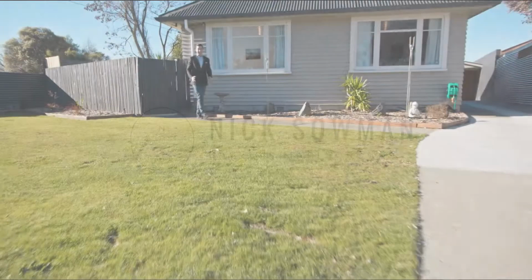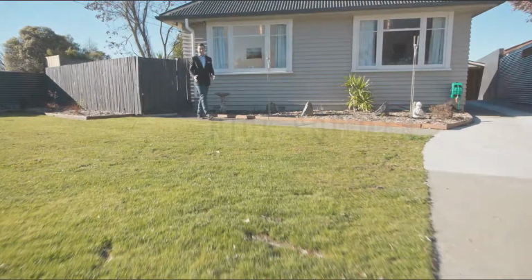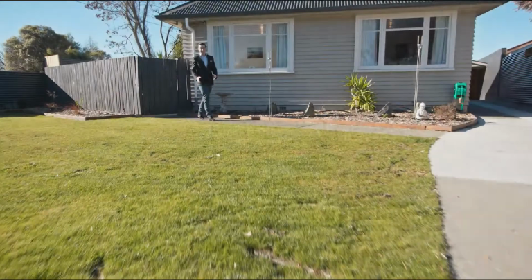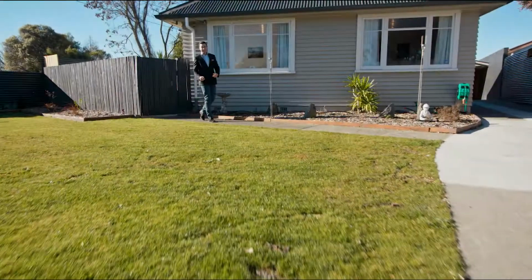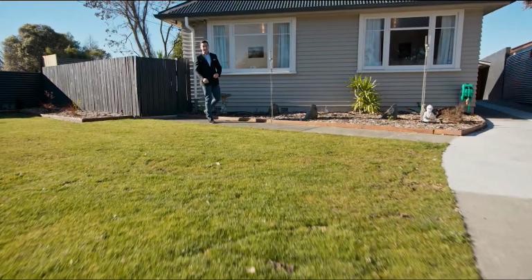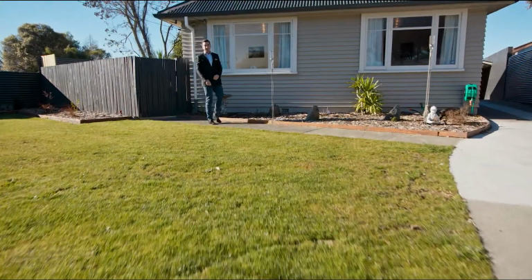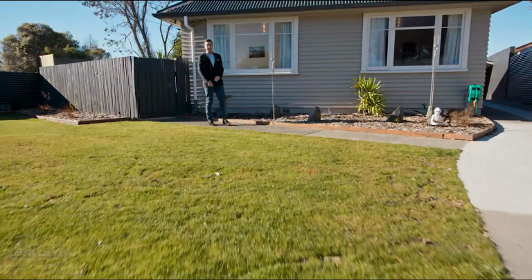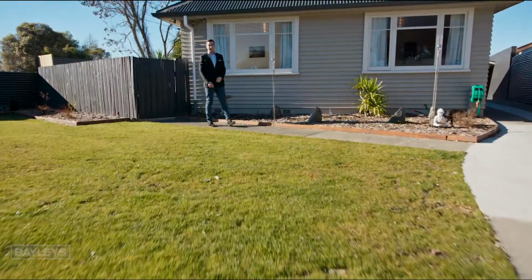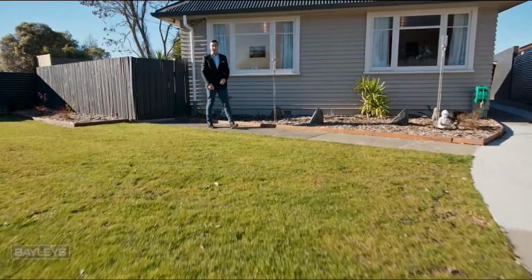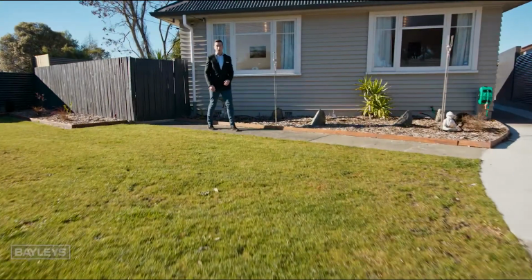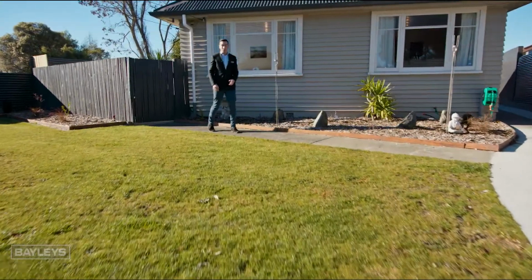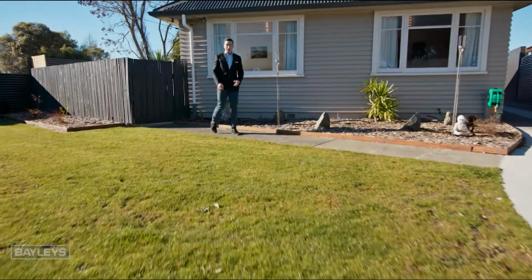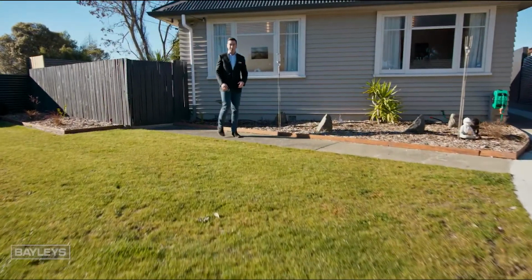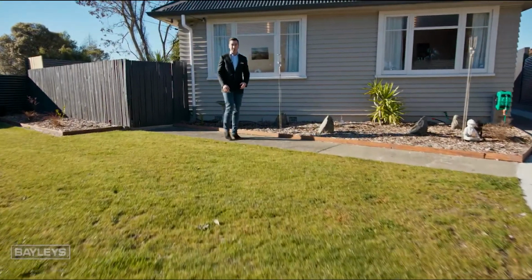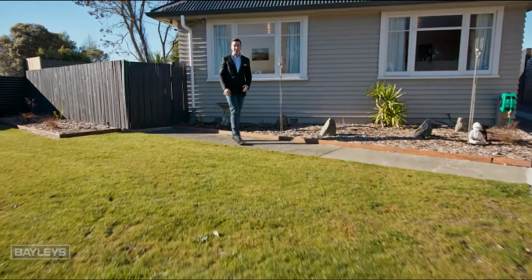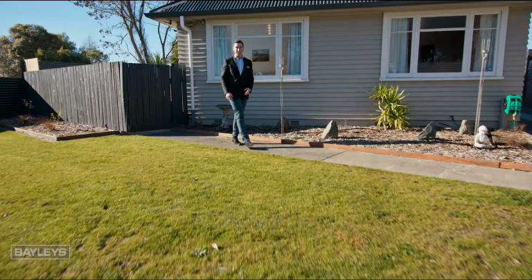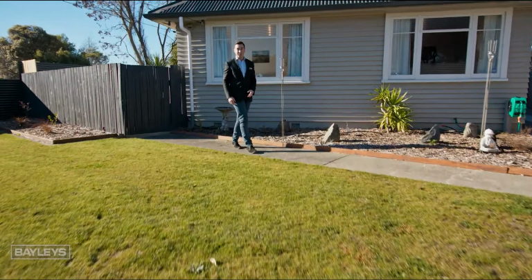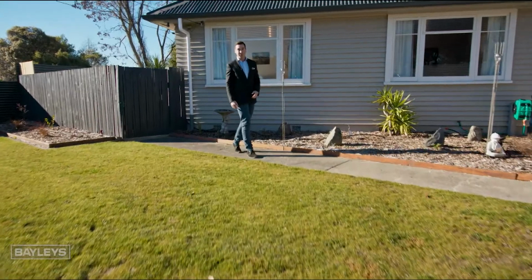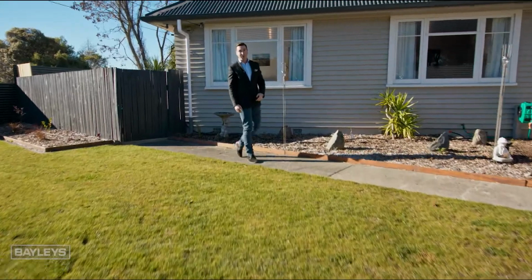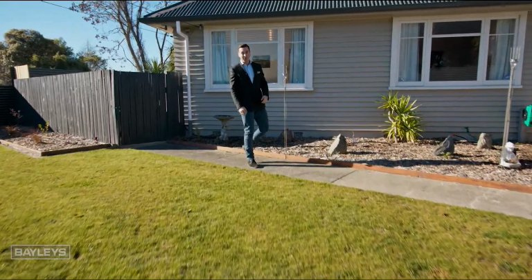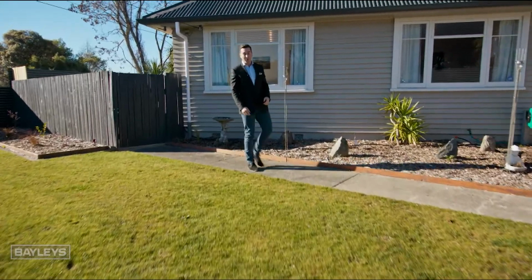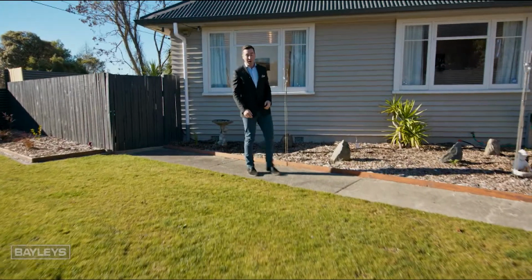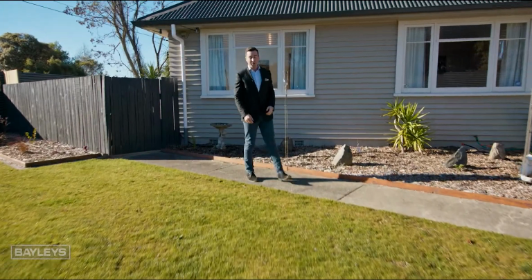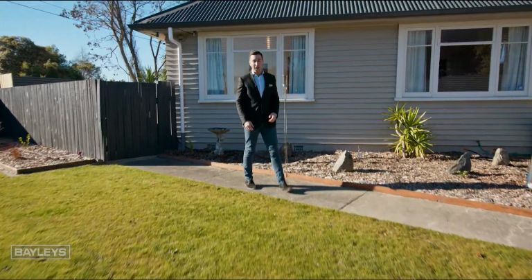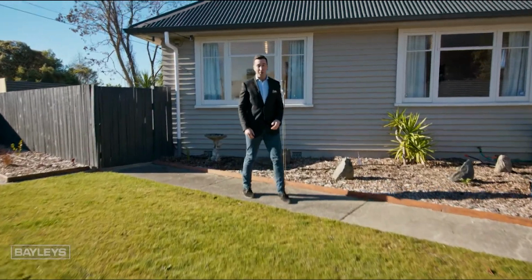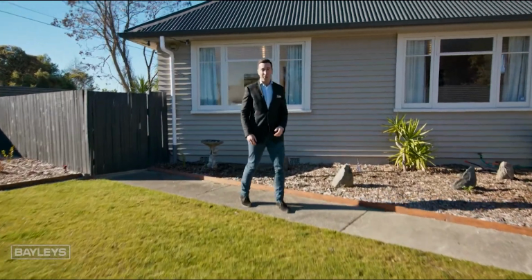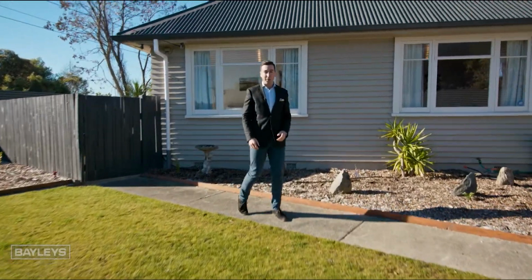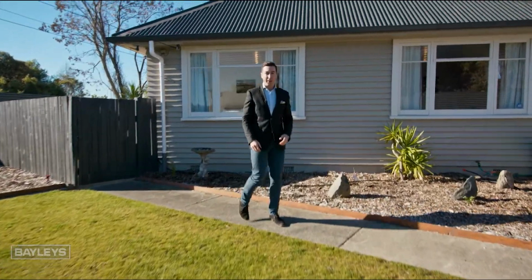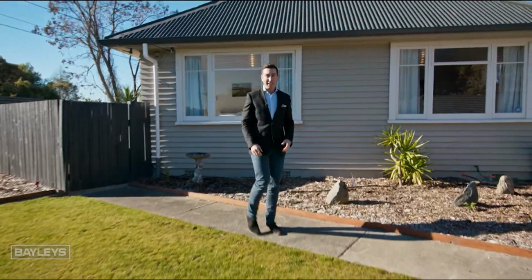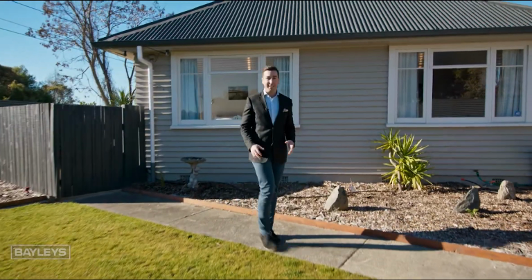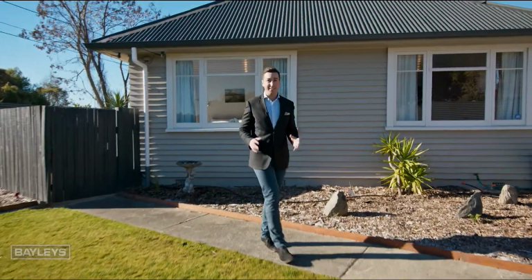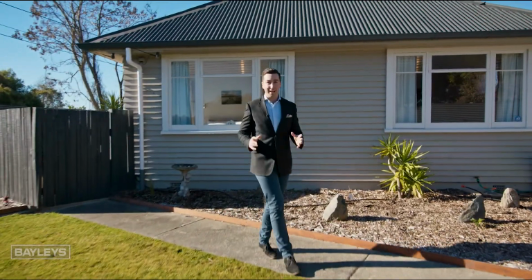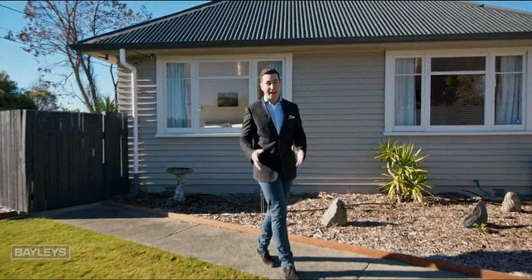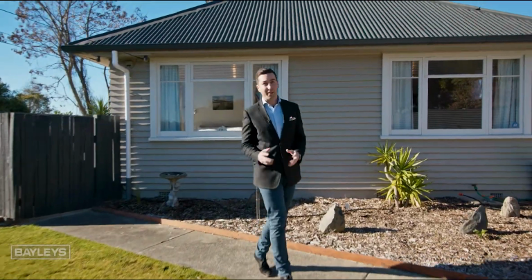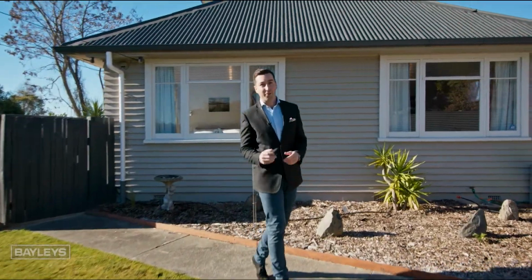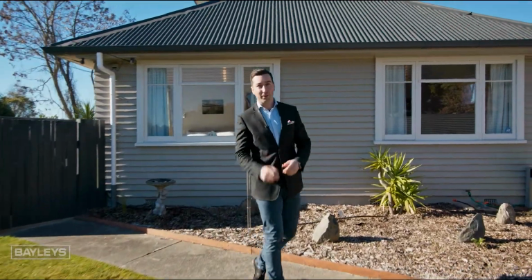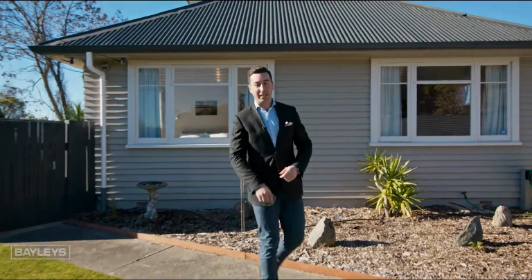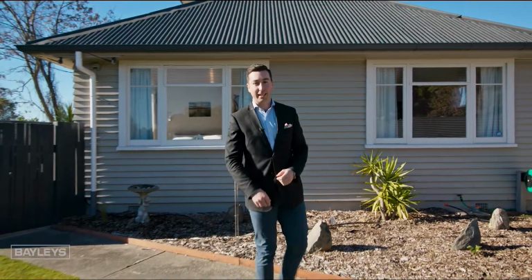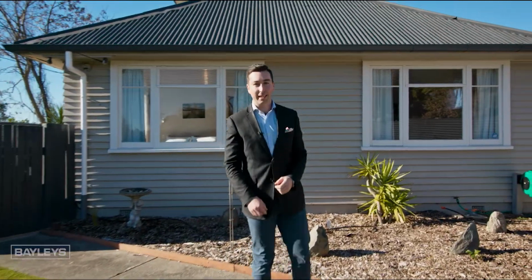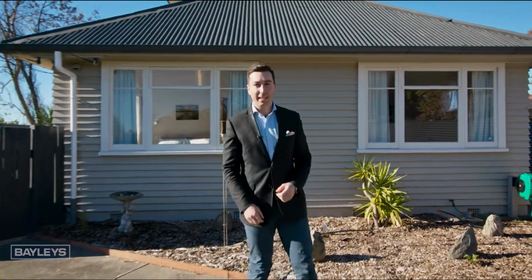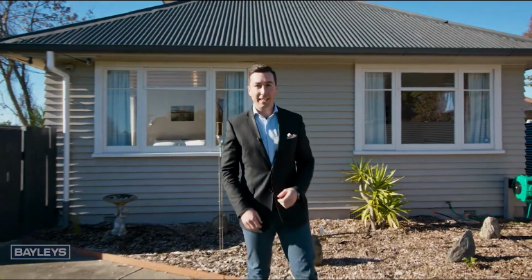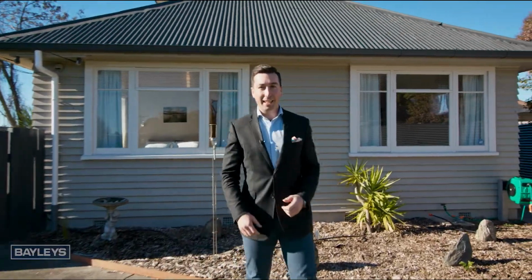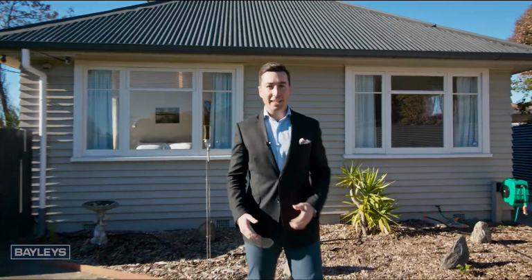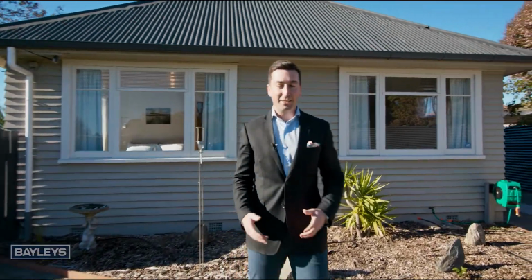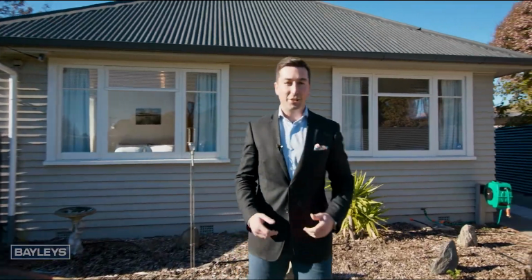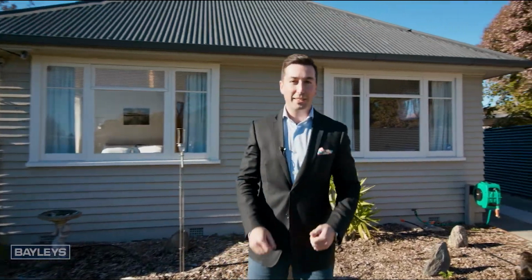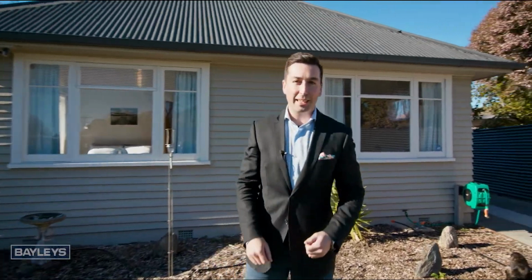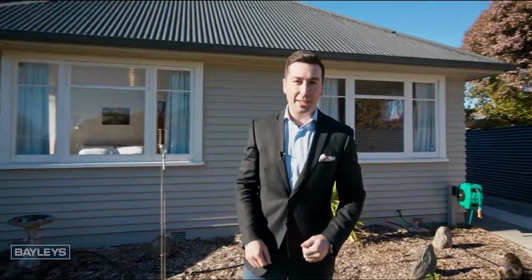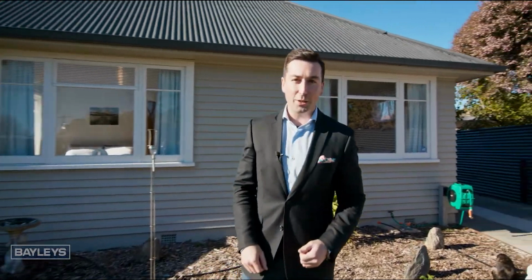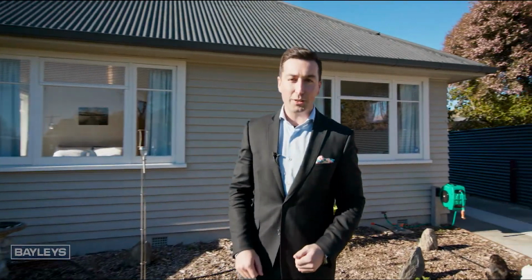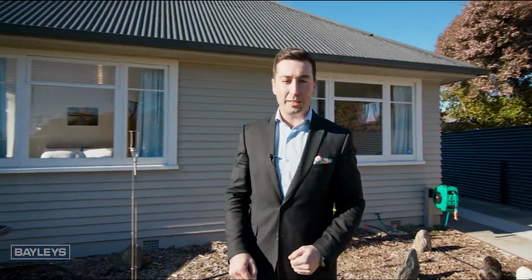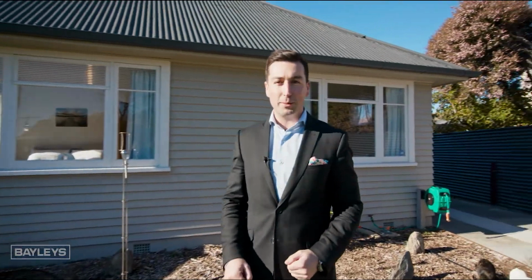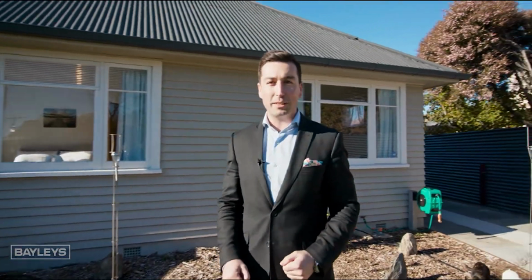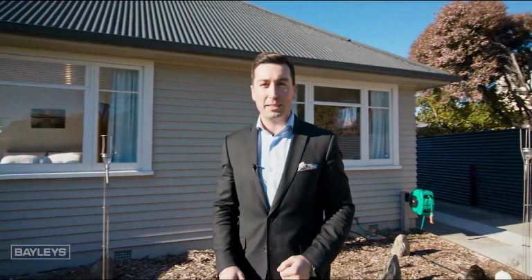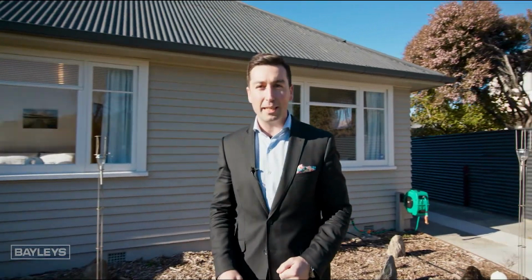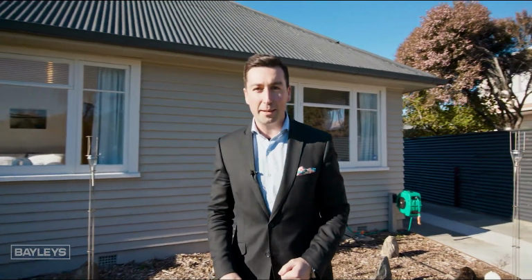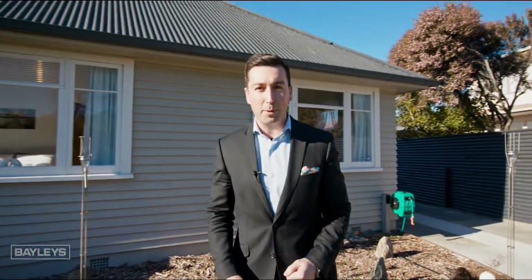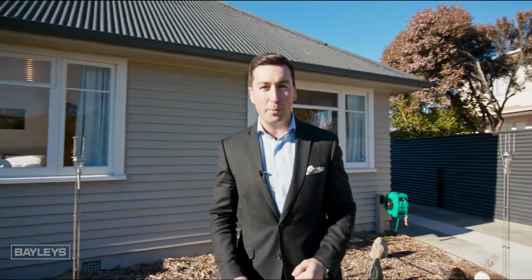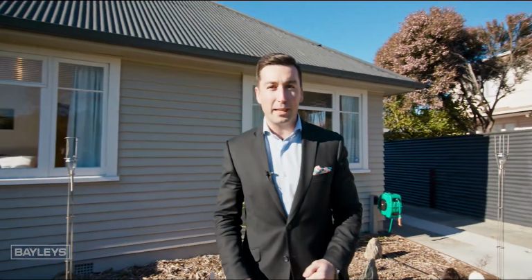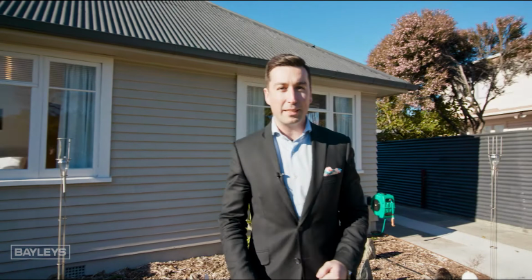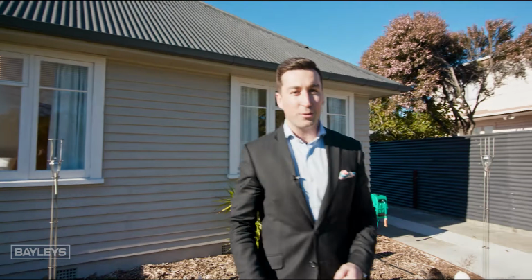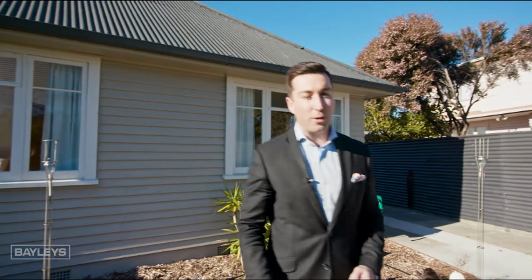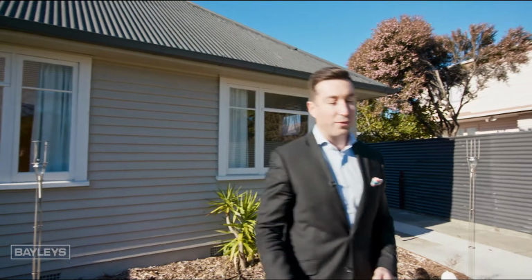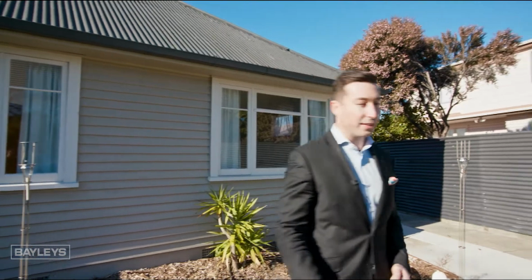Ladies and gentlemen, welcome to 205 Howick Road here in the heart of Witherley. Let's go take a look to see what this stunning property has to offer.